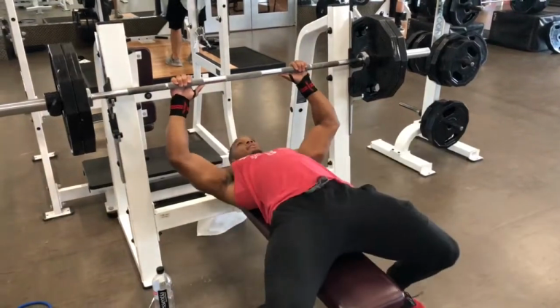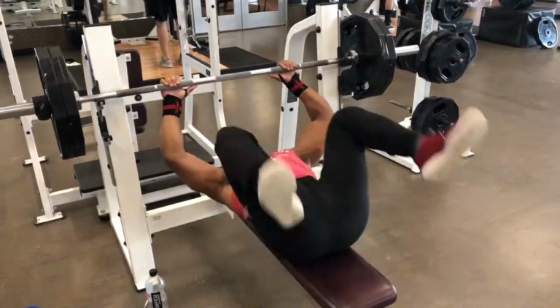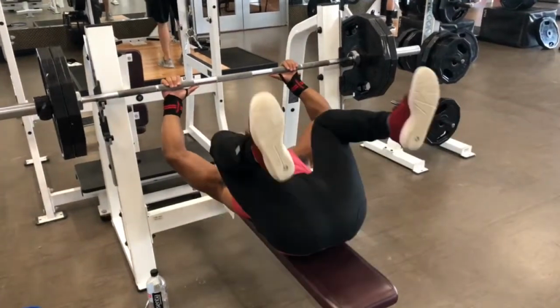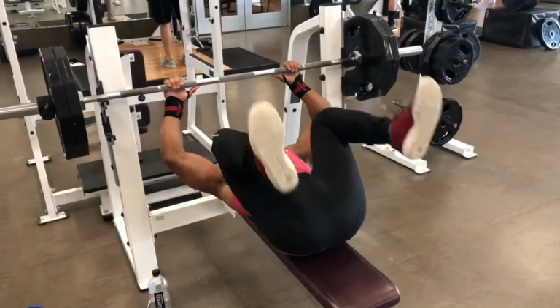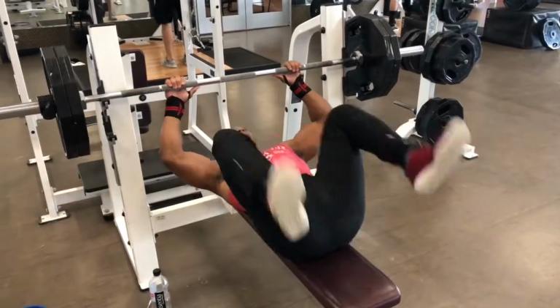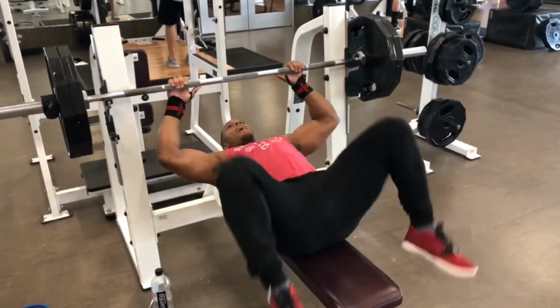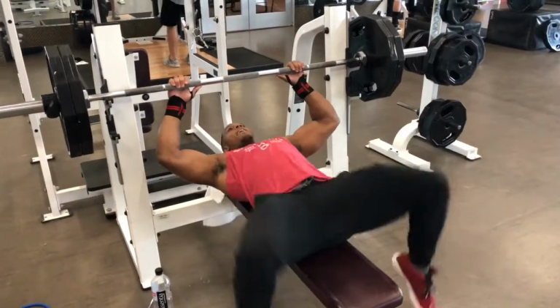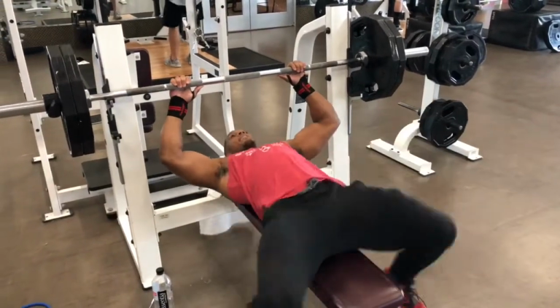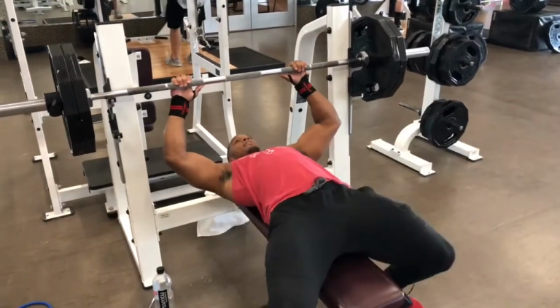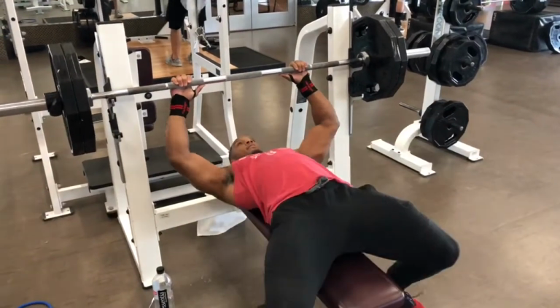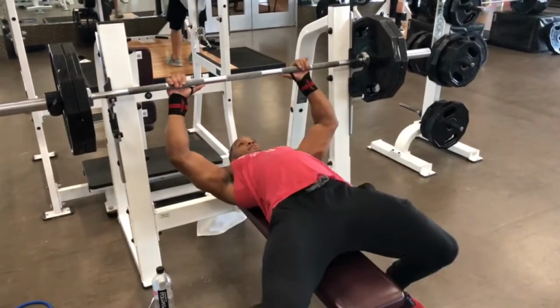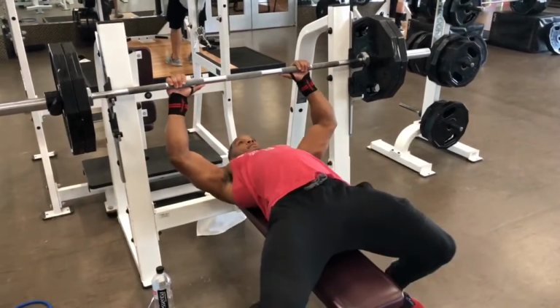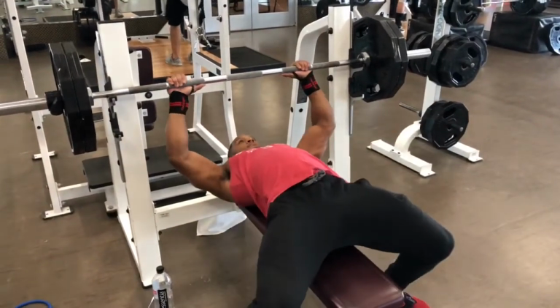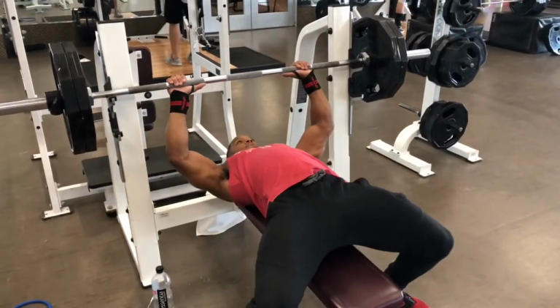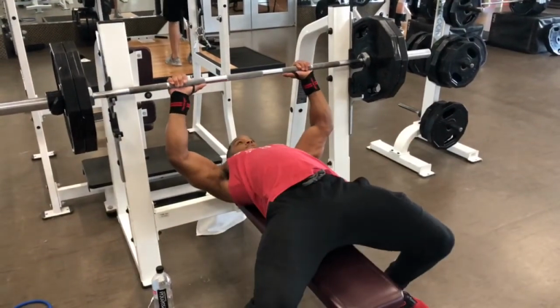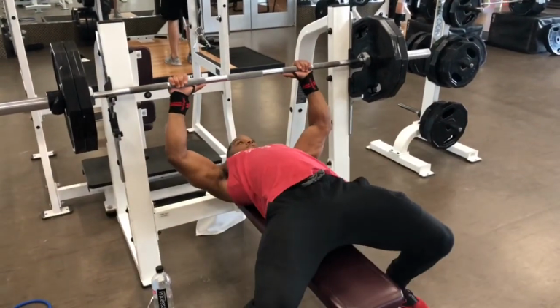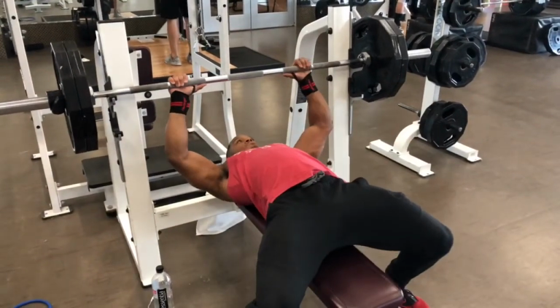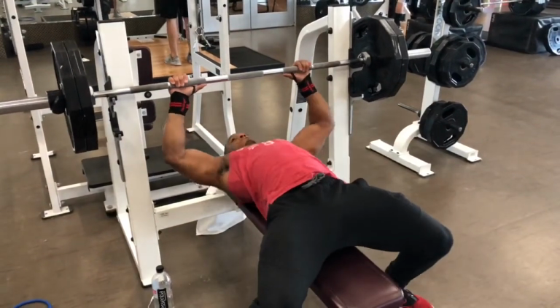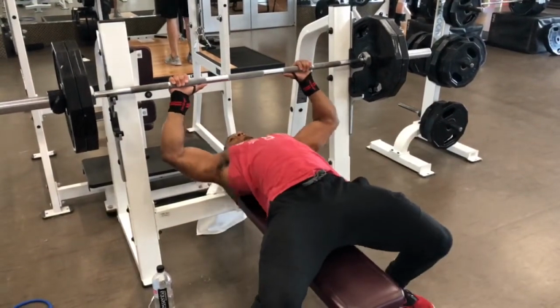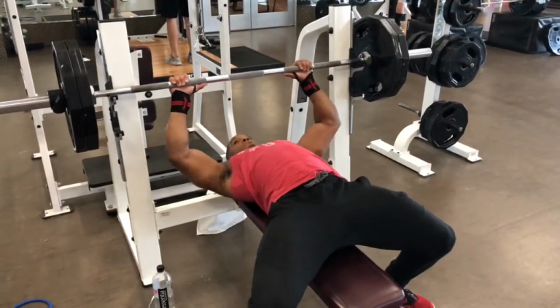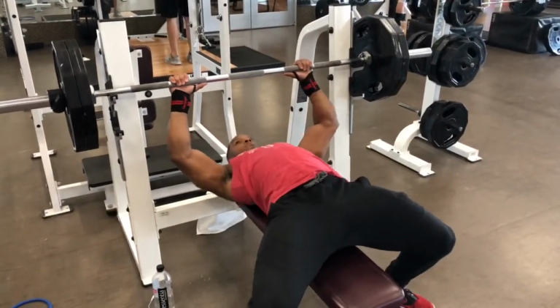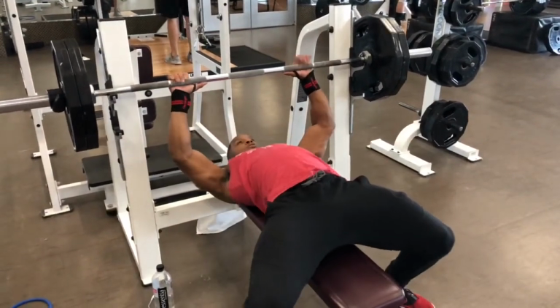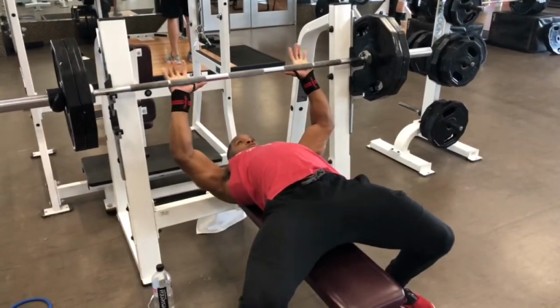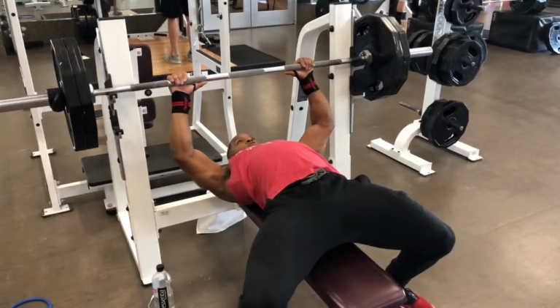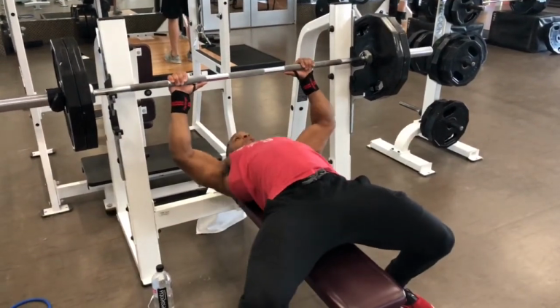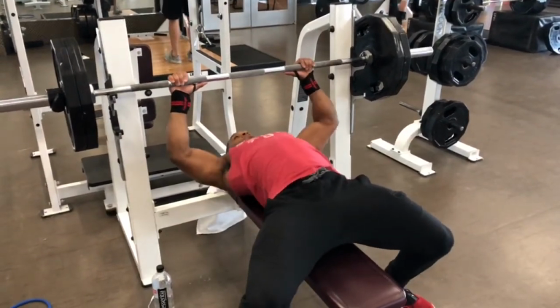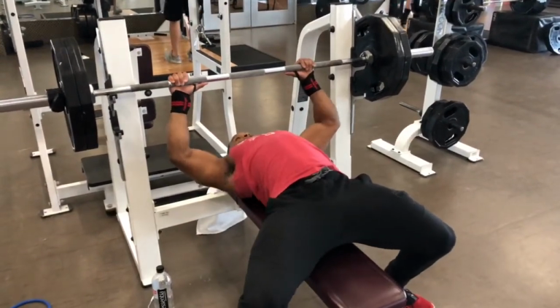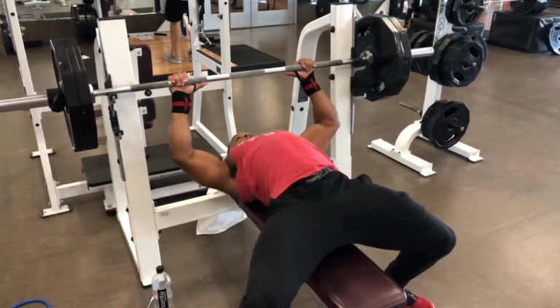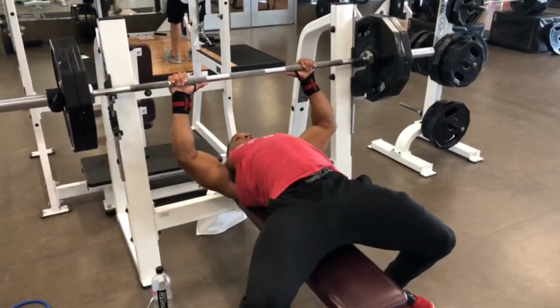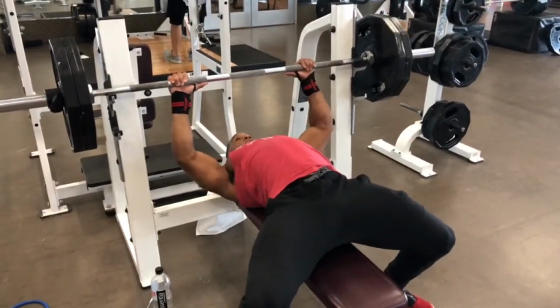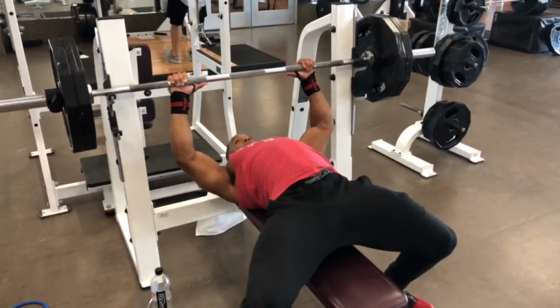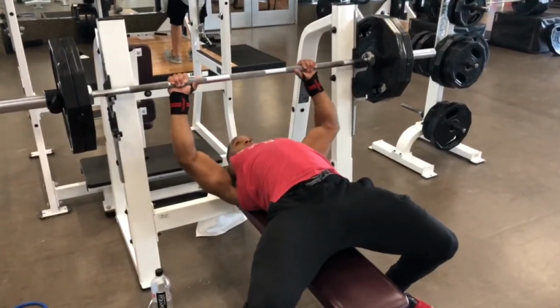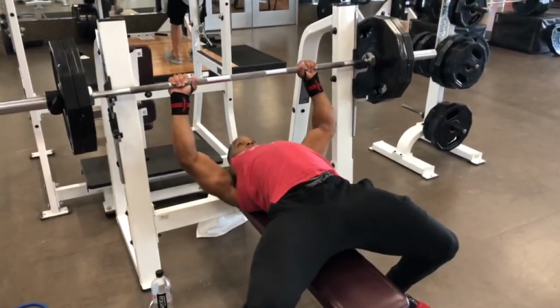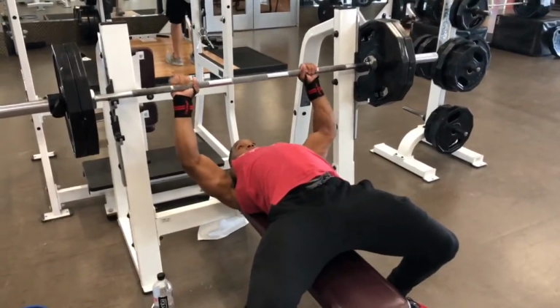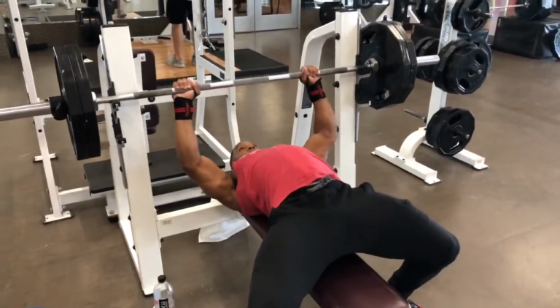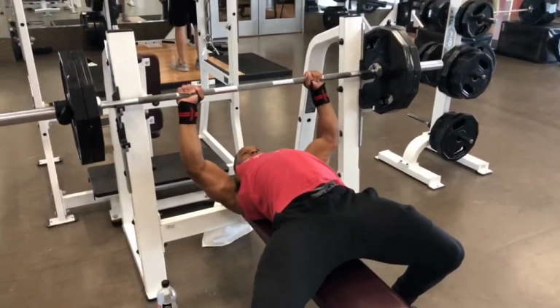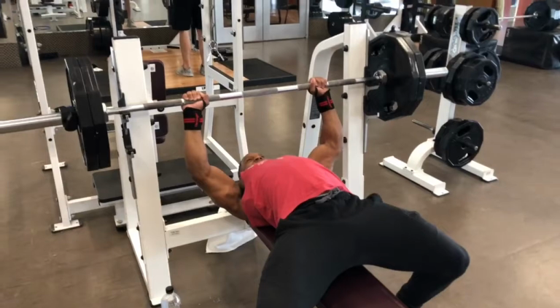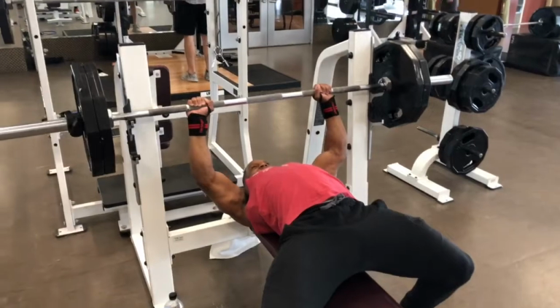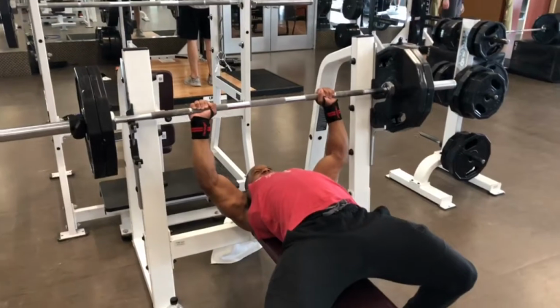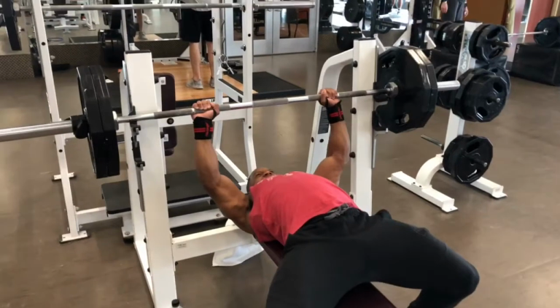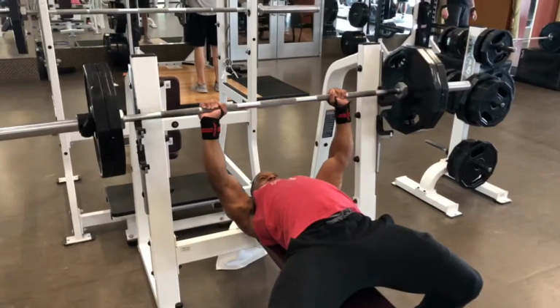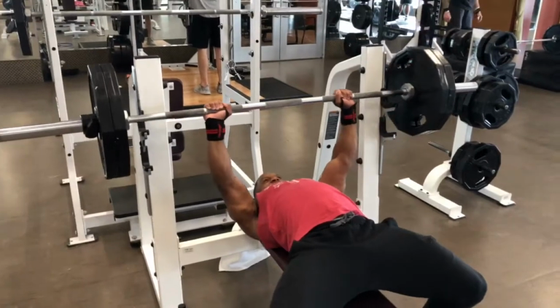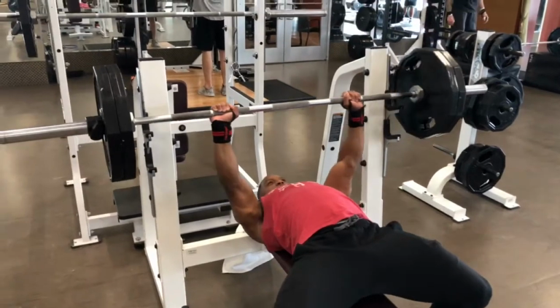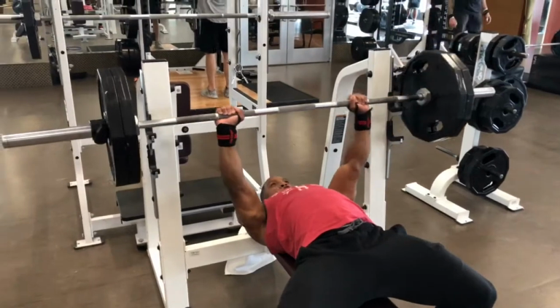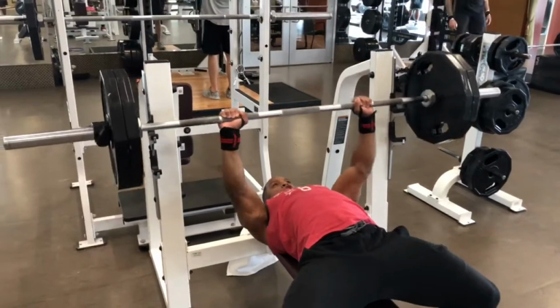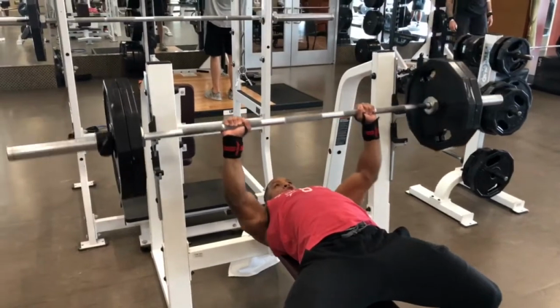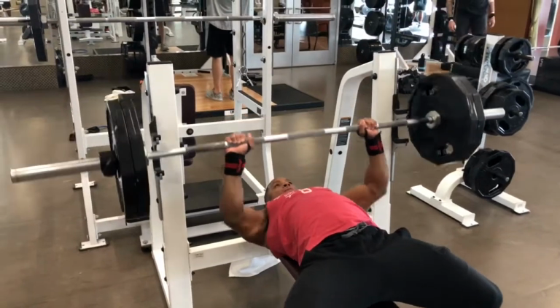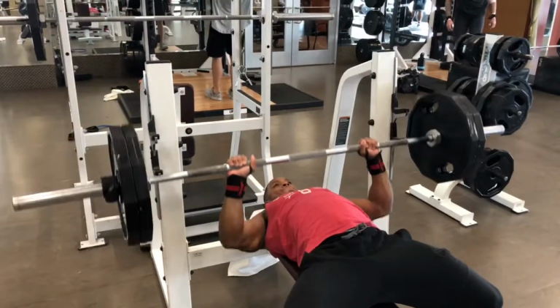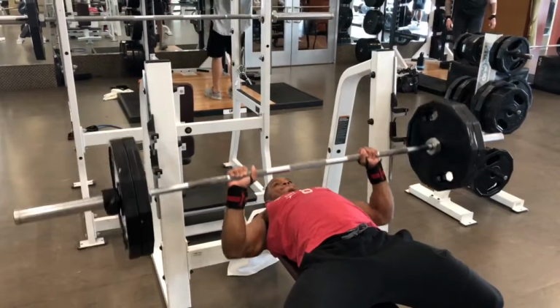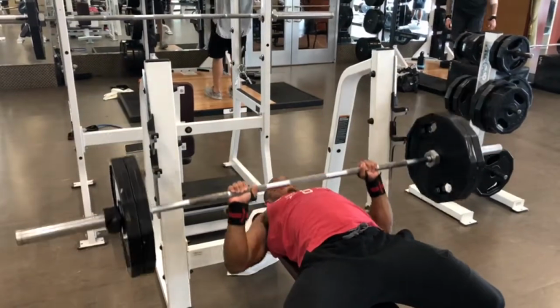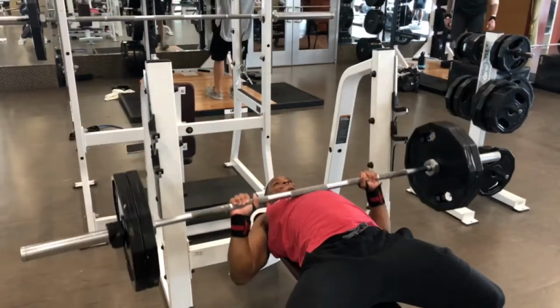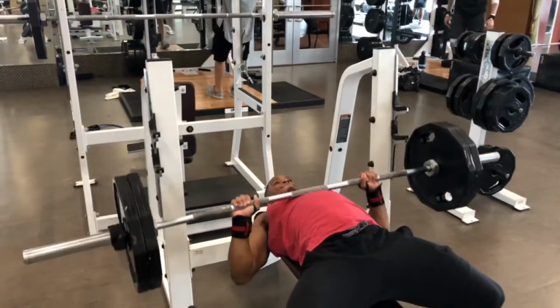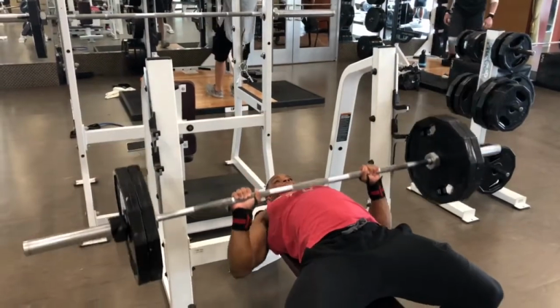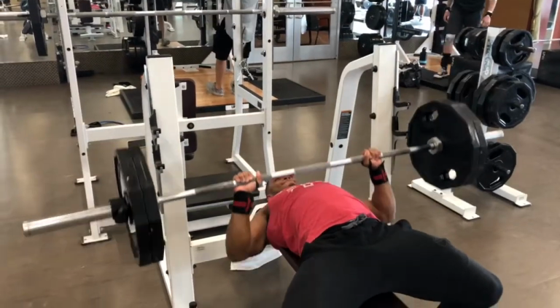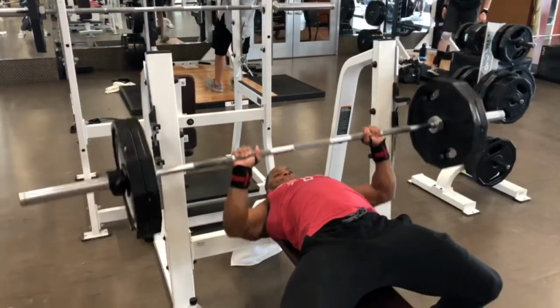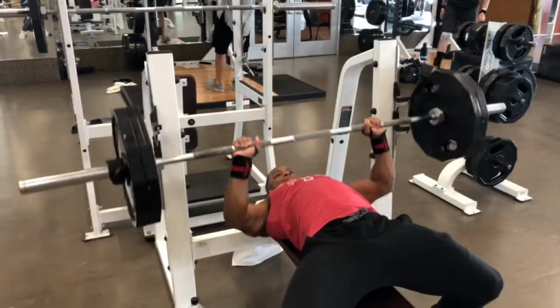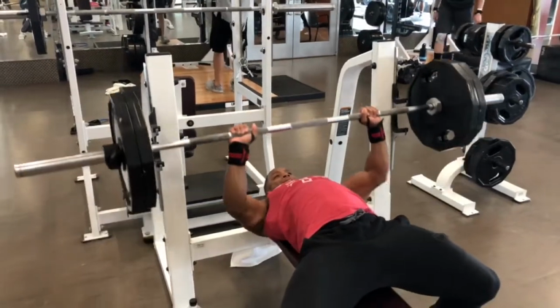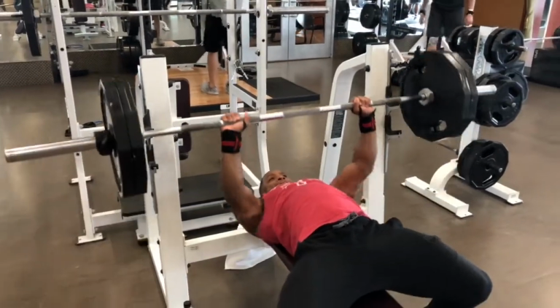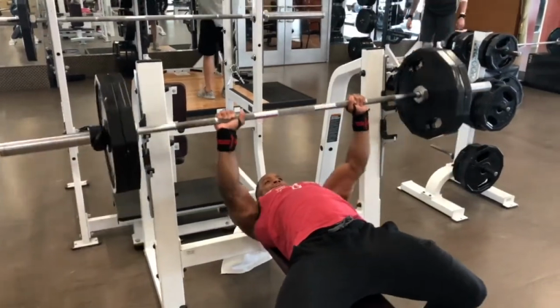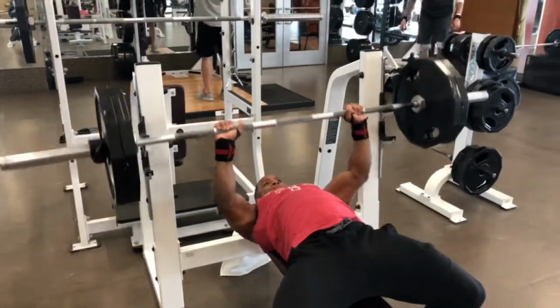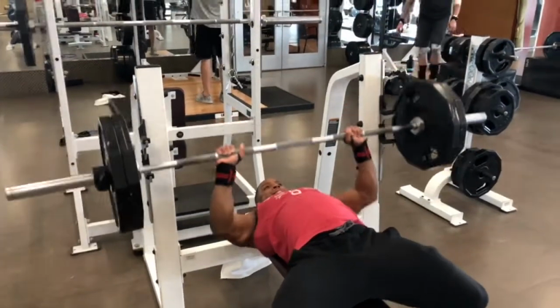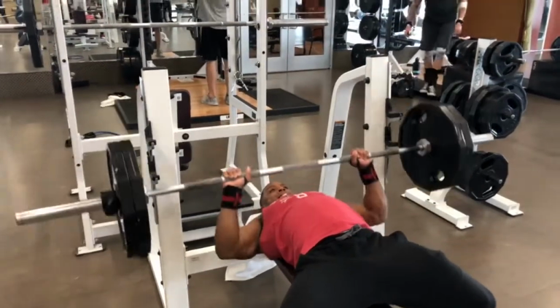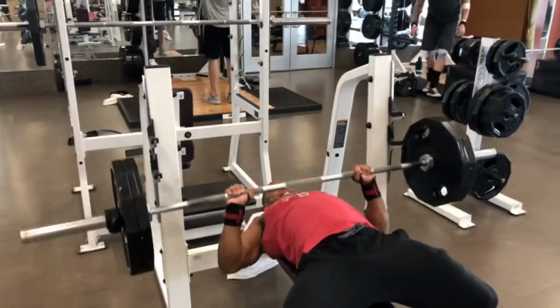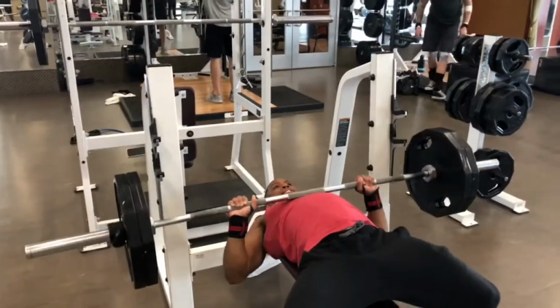Next working set we increased the weight by 20 pounds, which puts 225 on the bar, going for 8 reps.